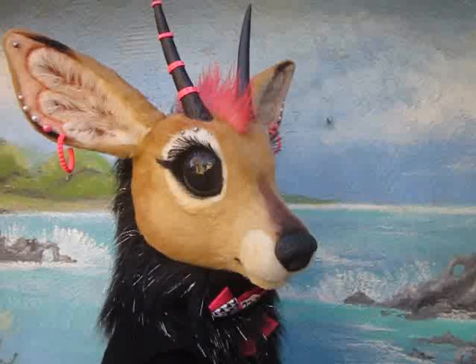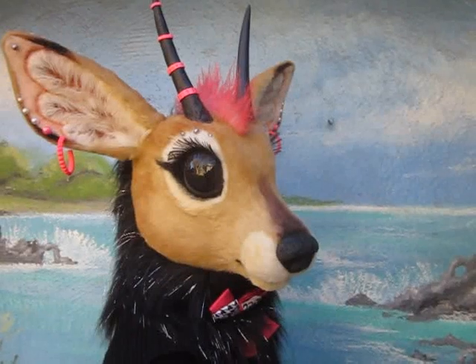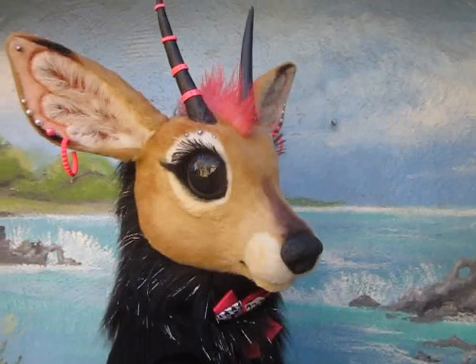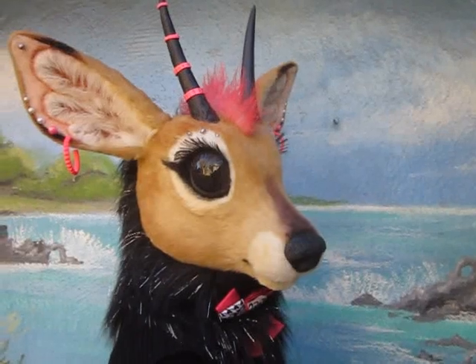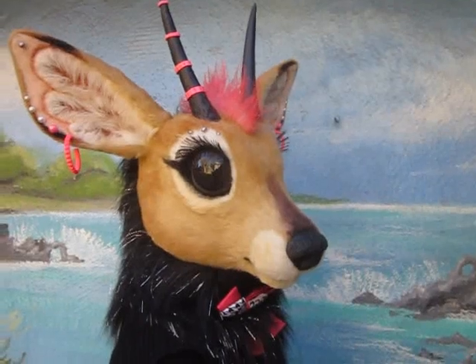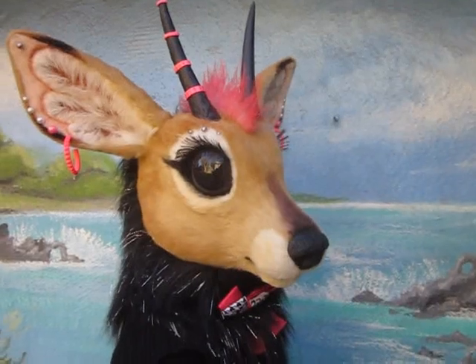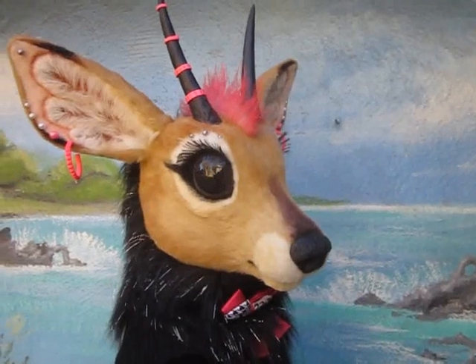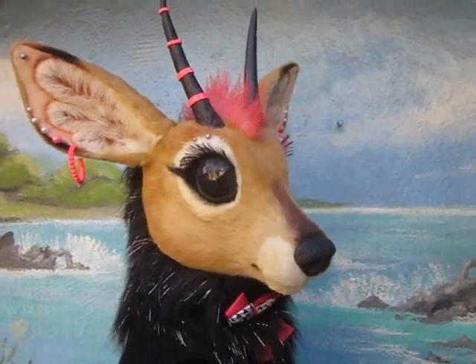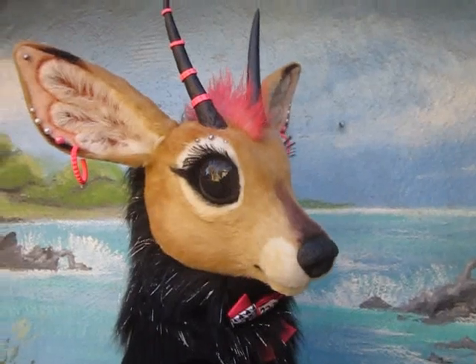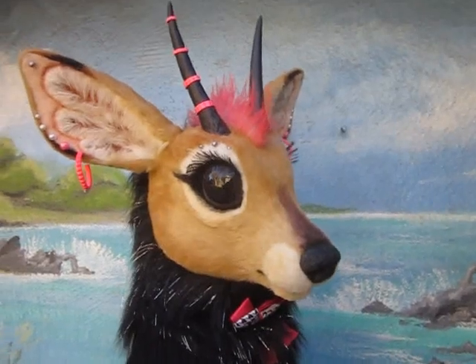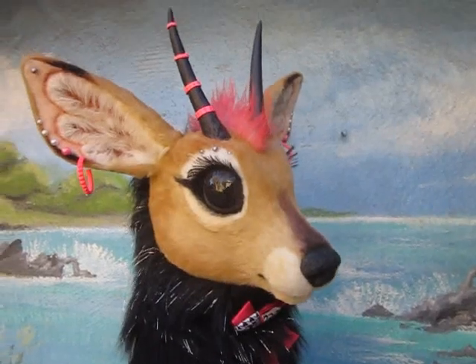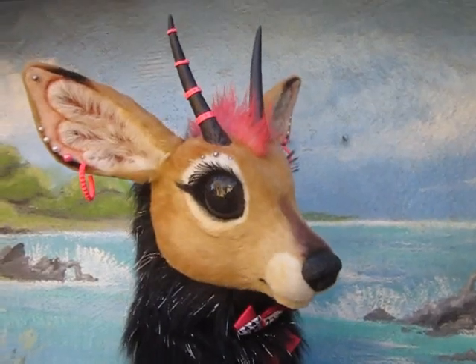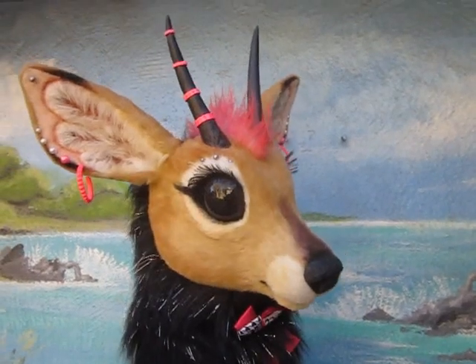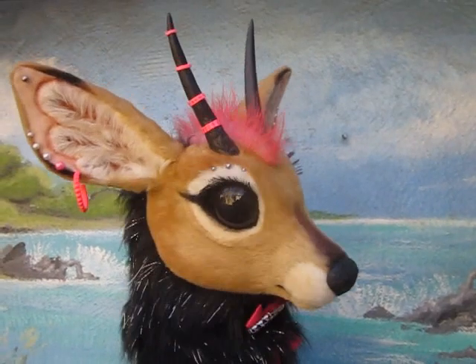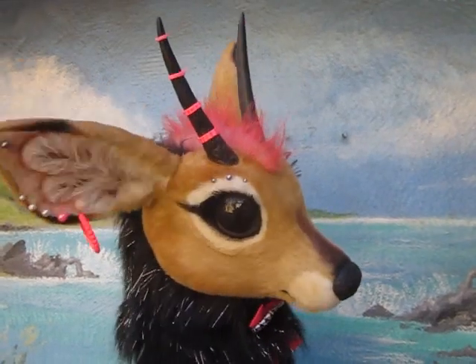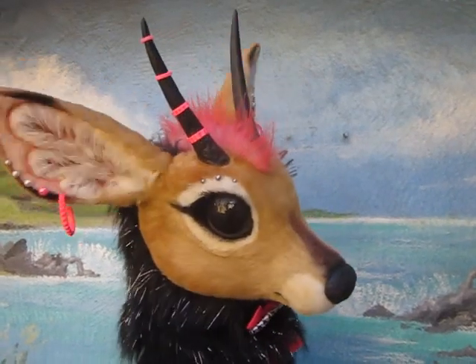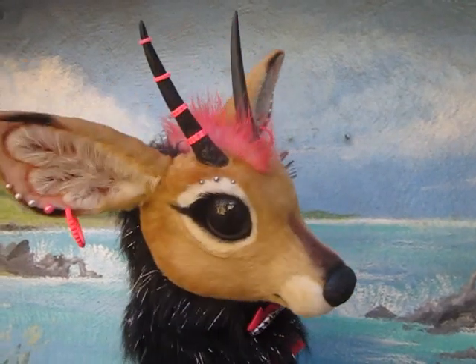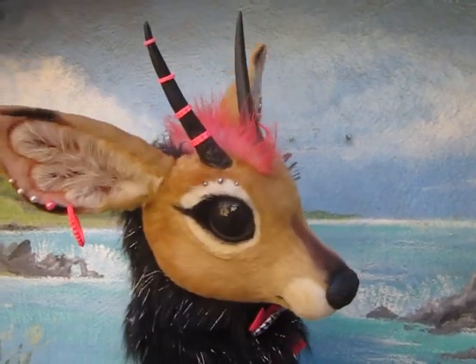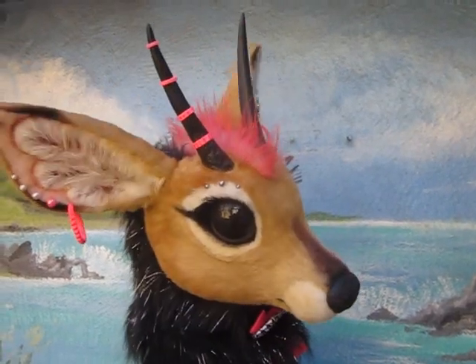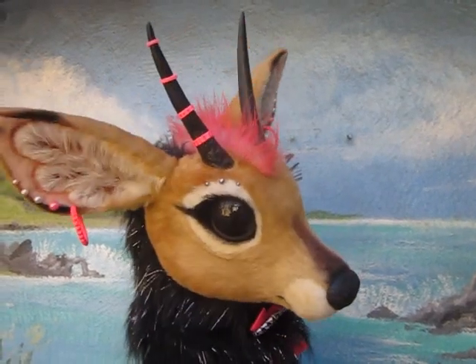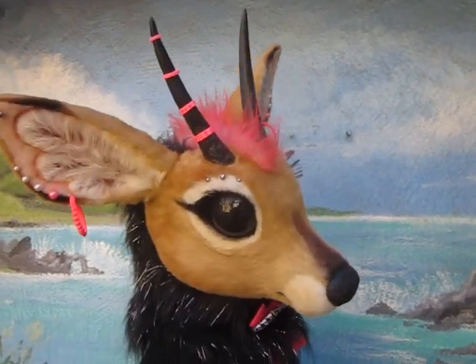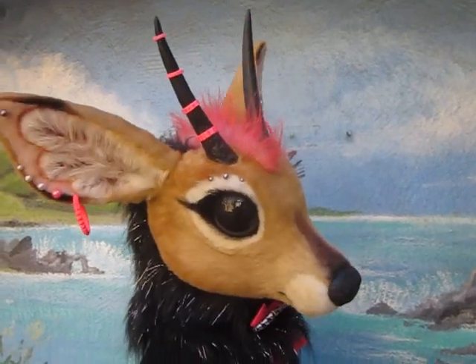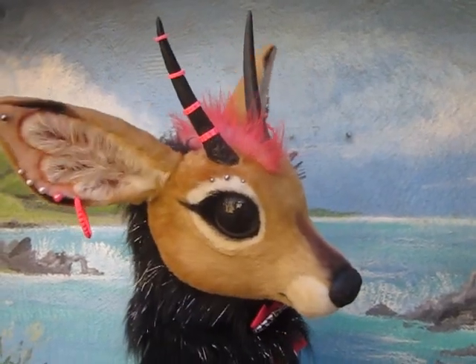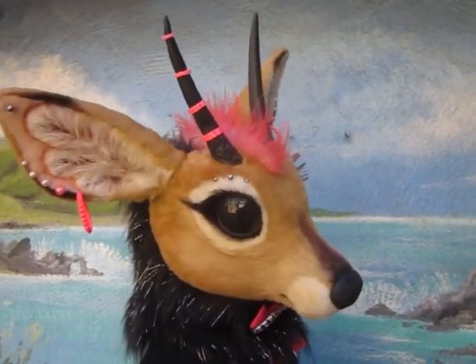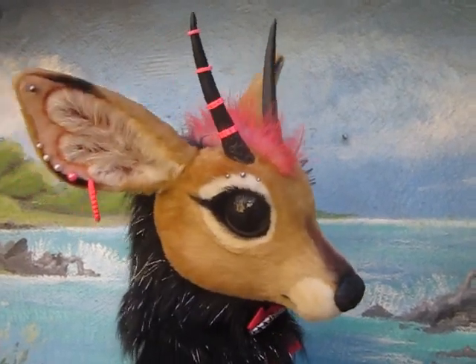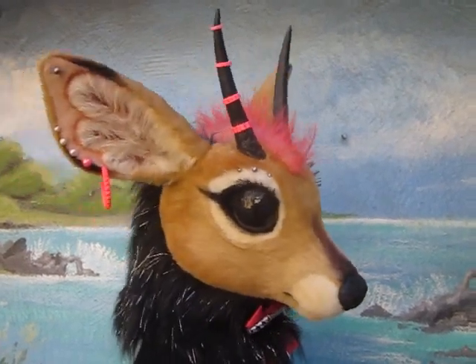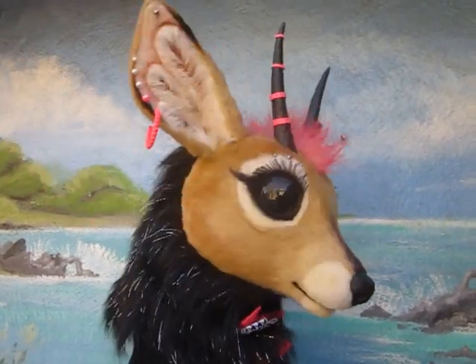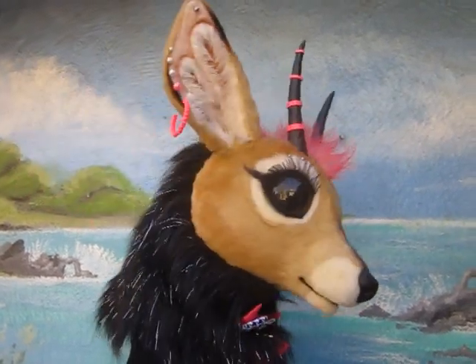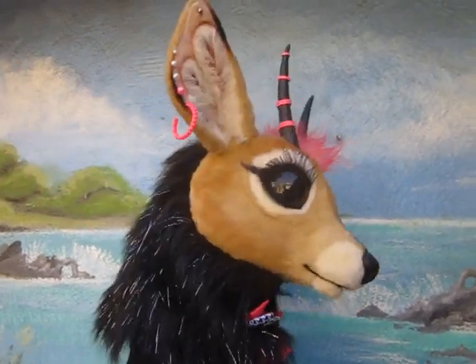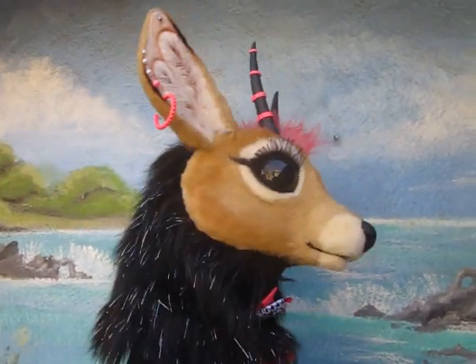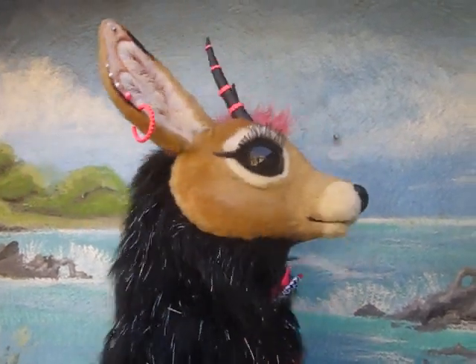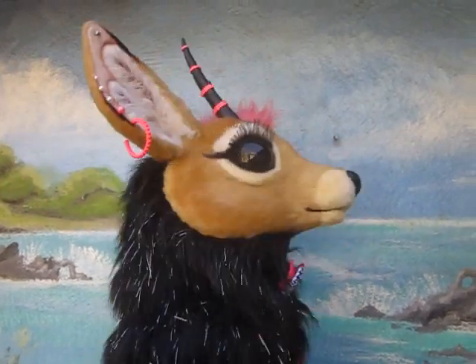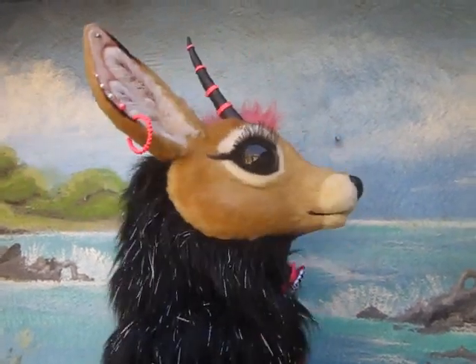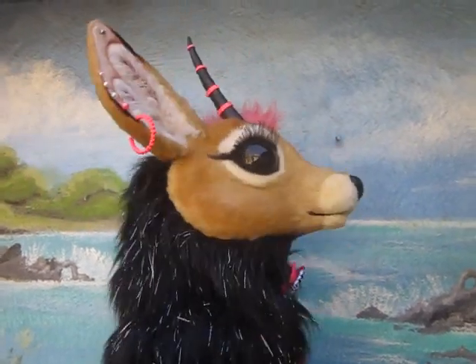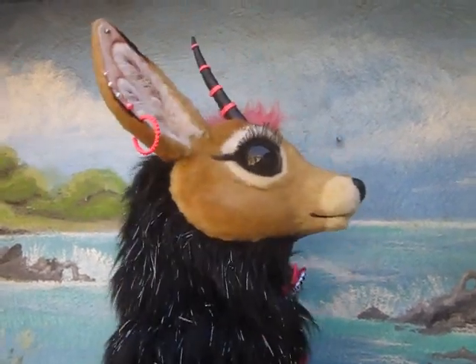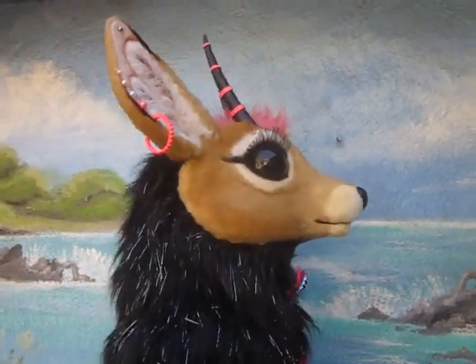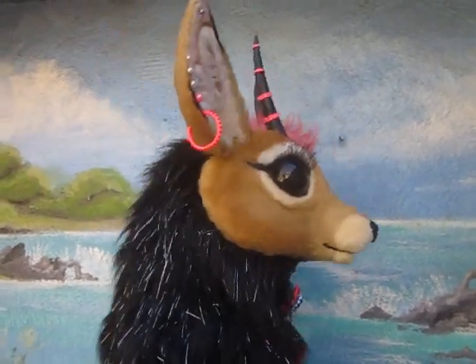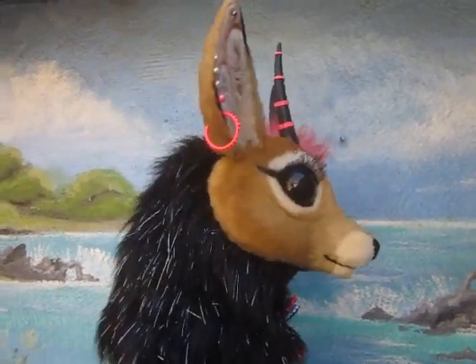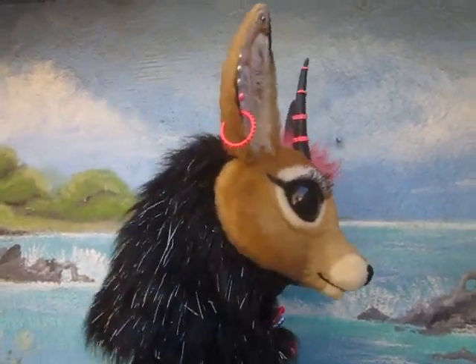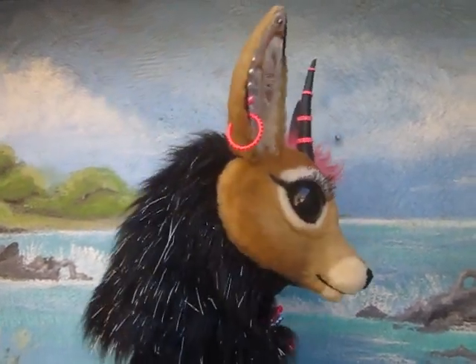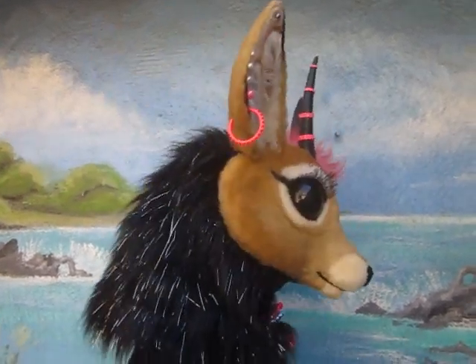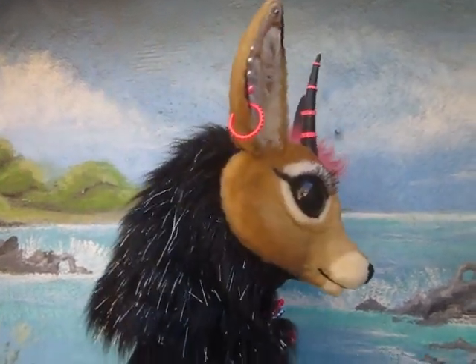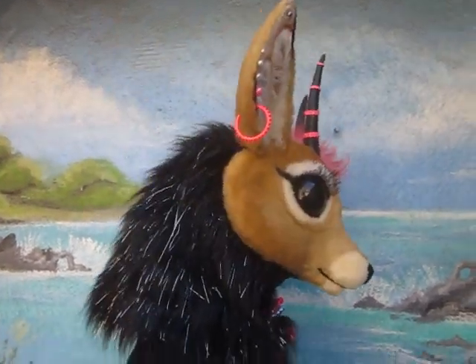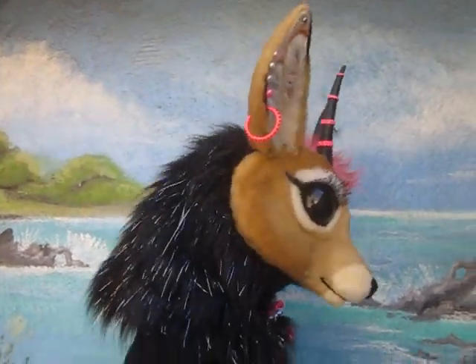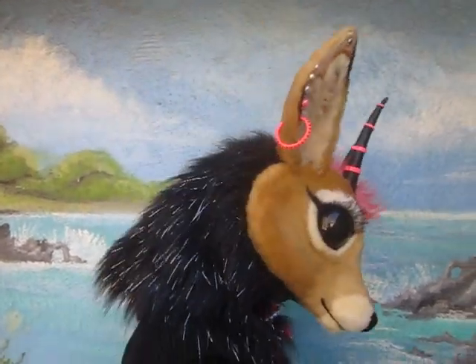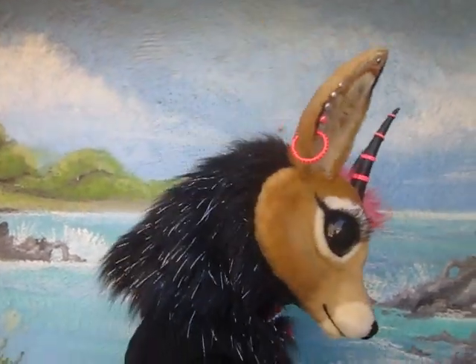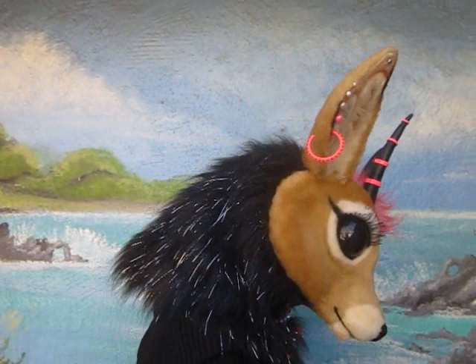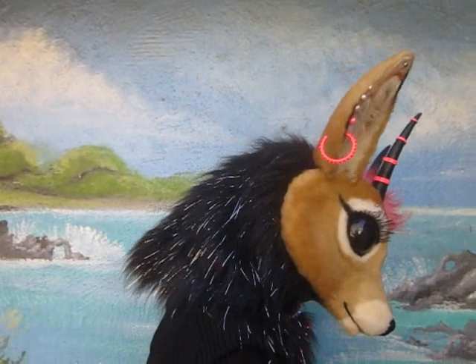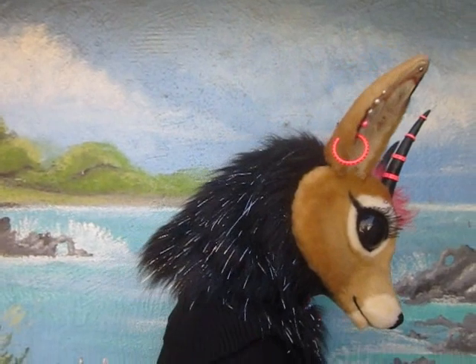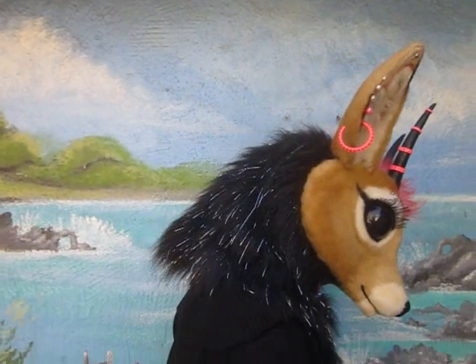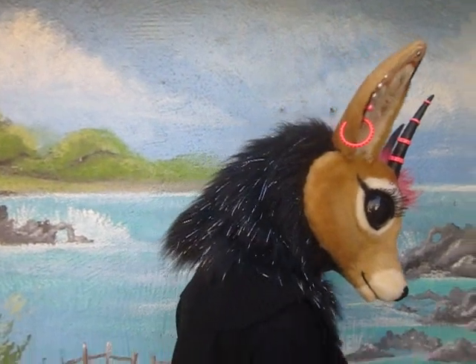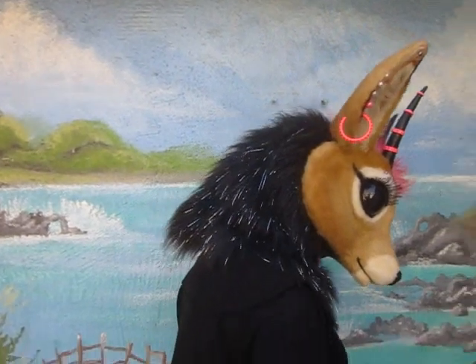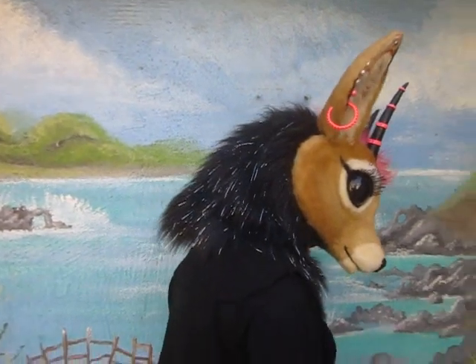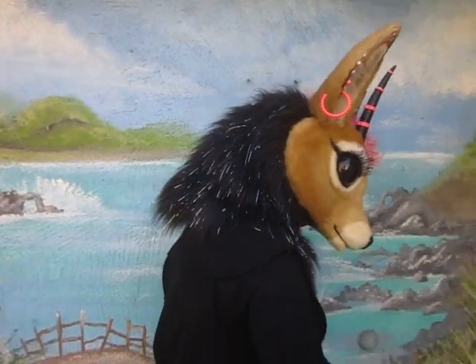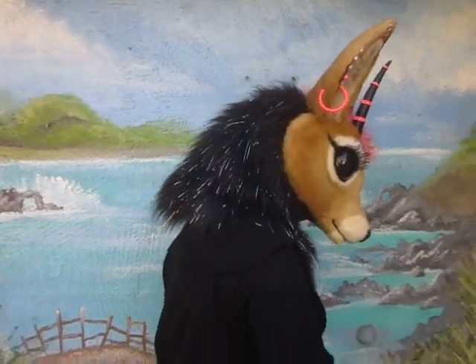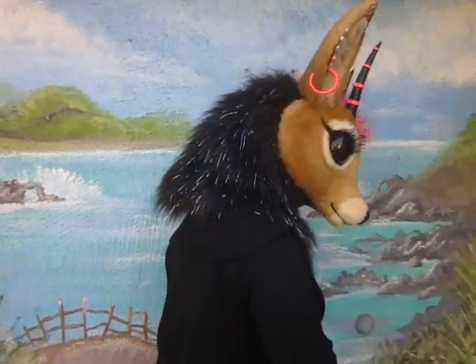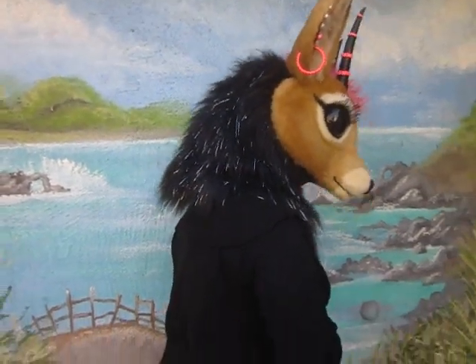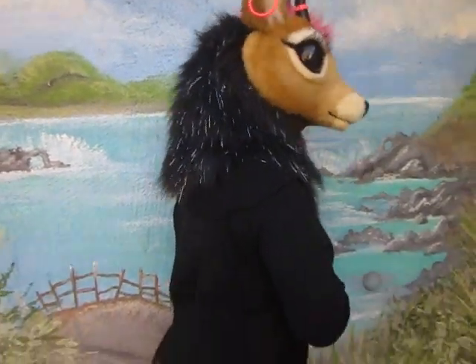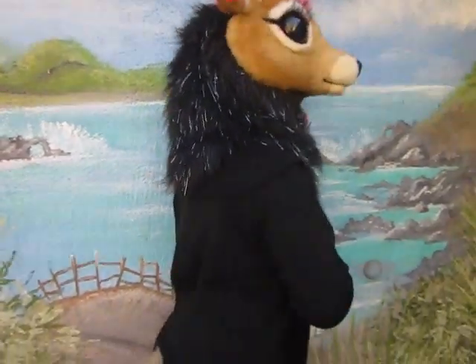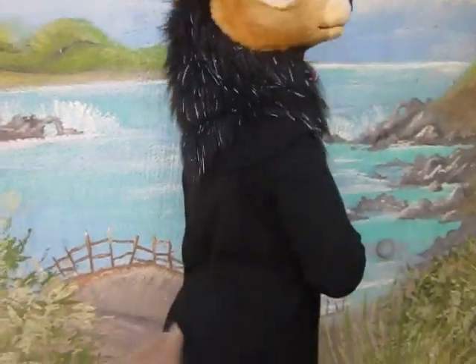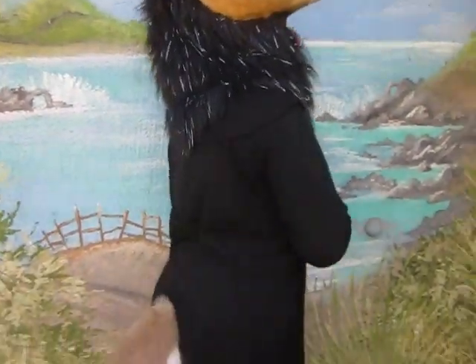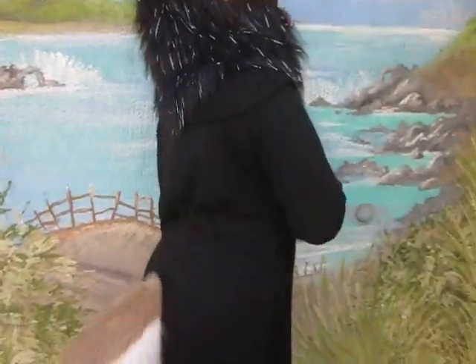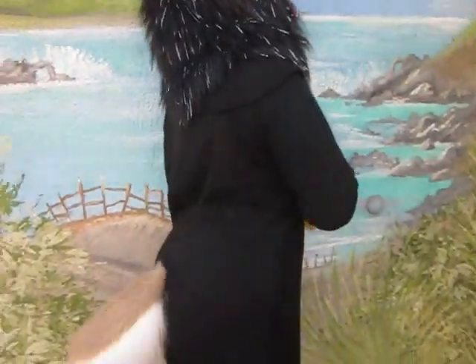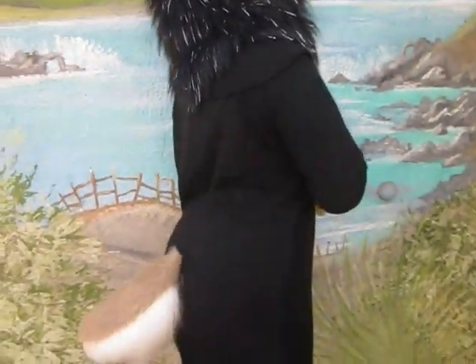This is the Steinbach Antelope. I currently have her for sale, and I'm here to show off some of her options.